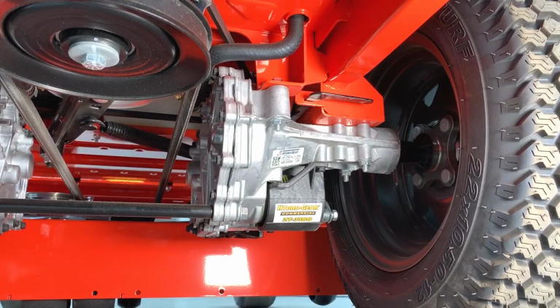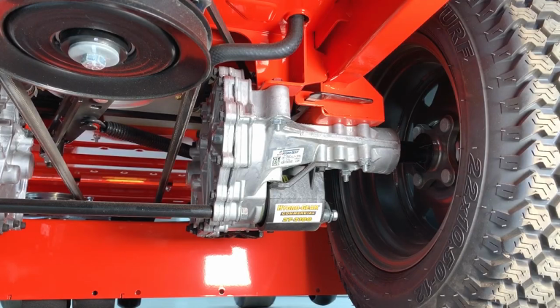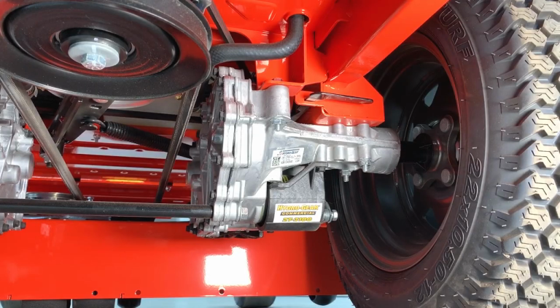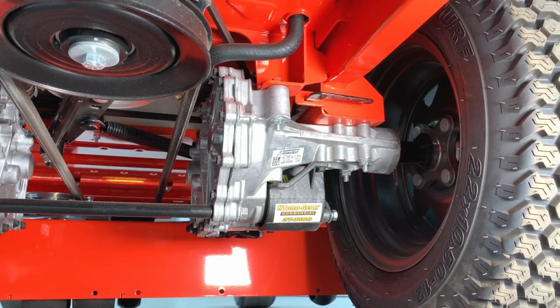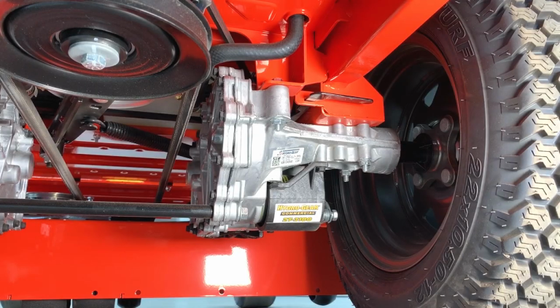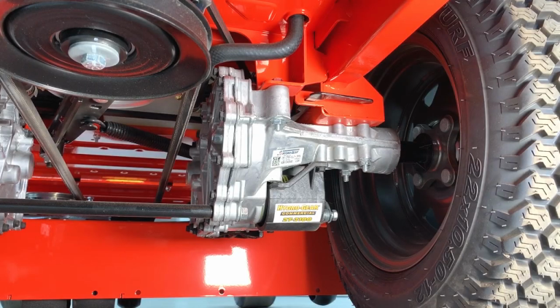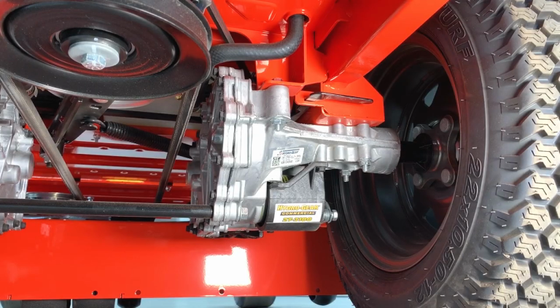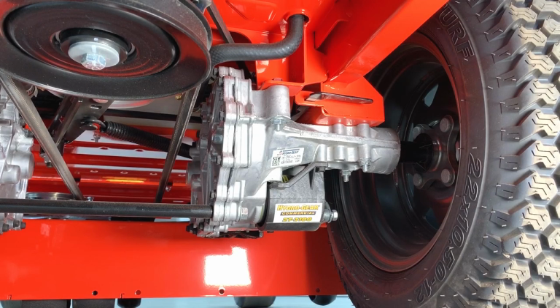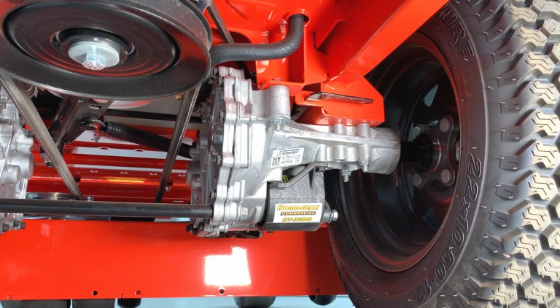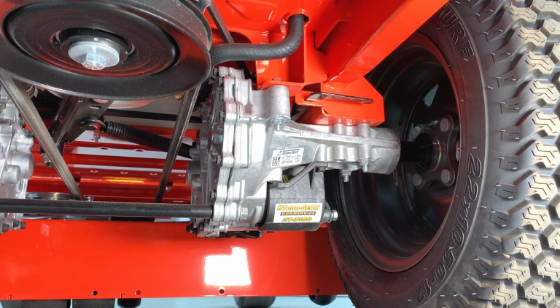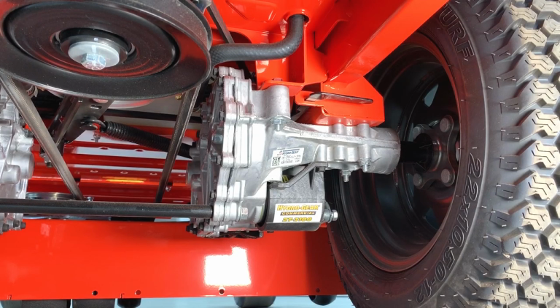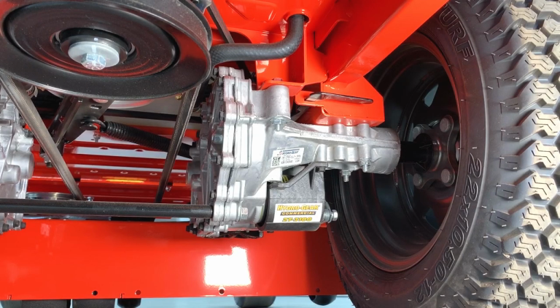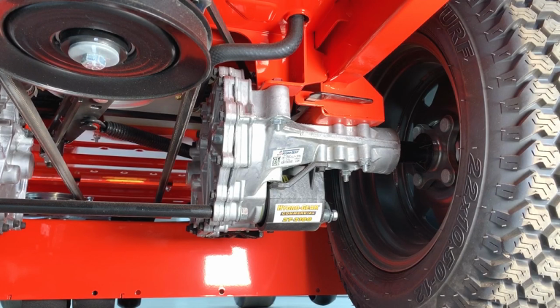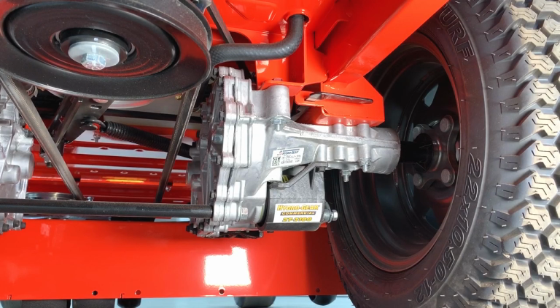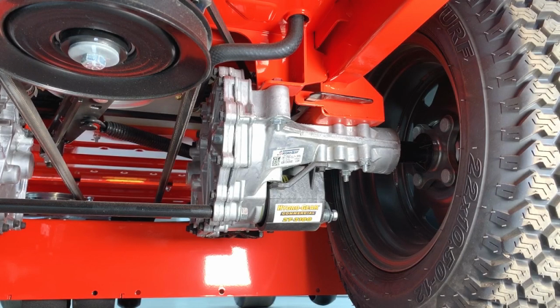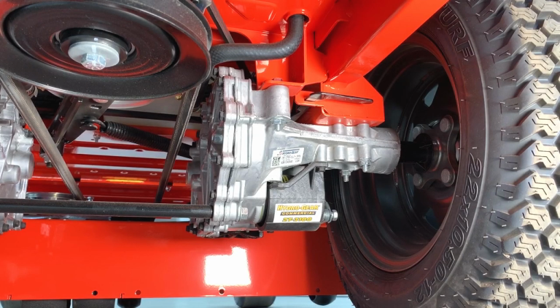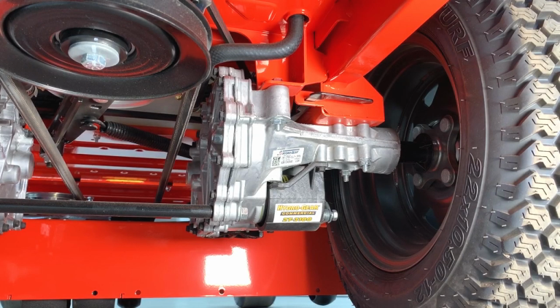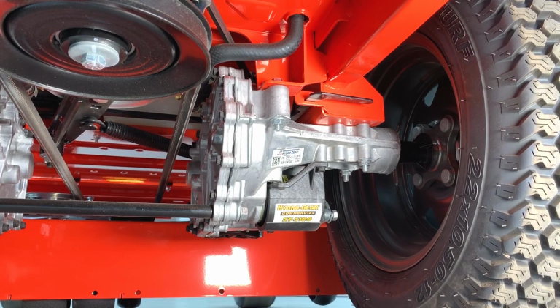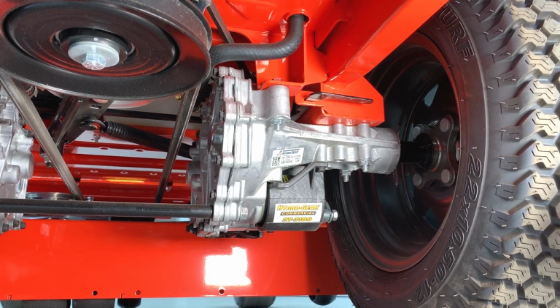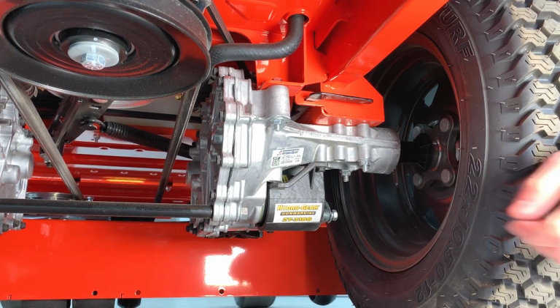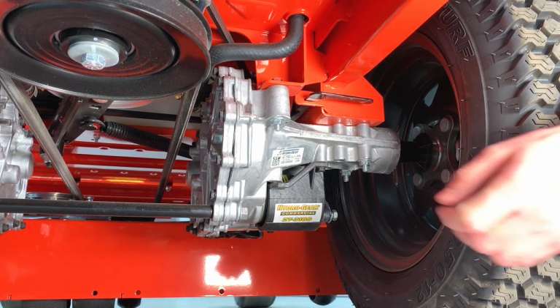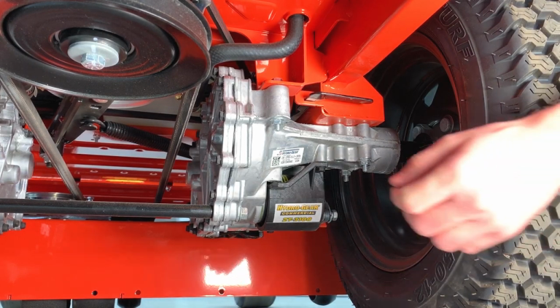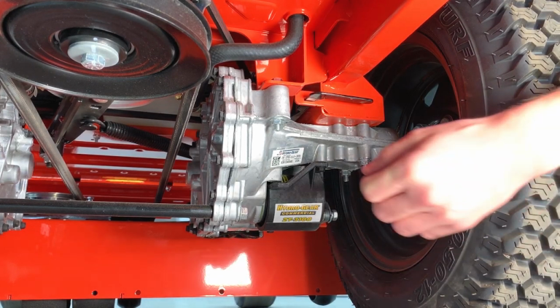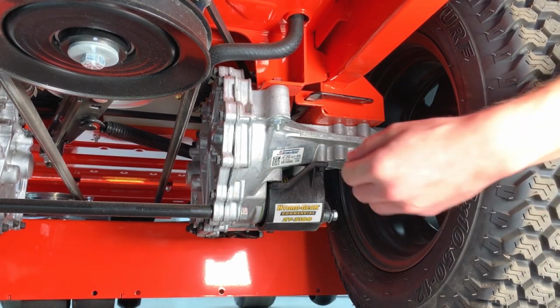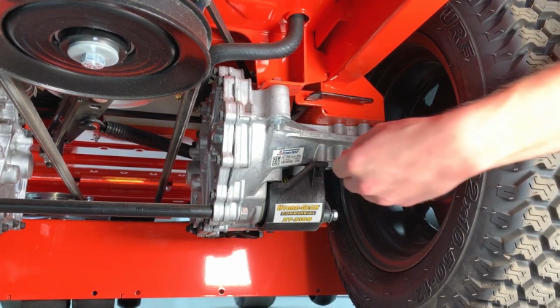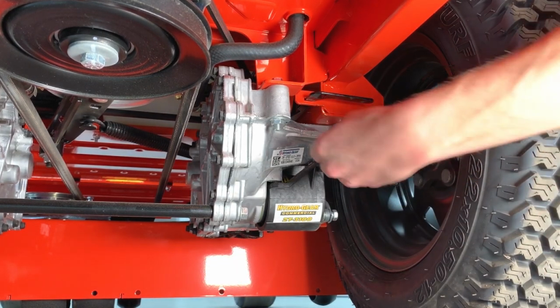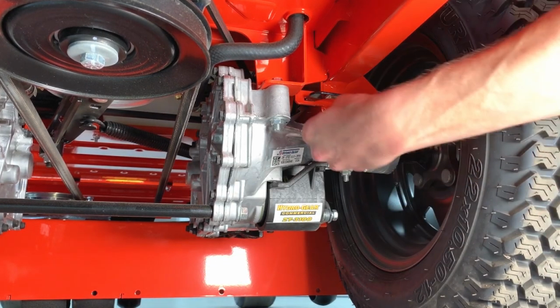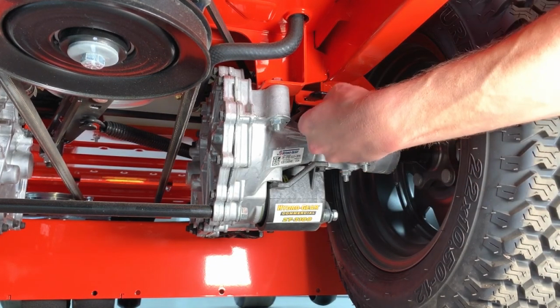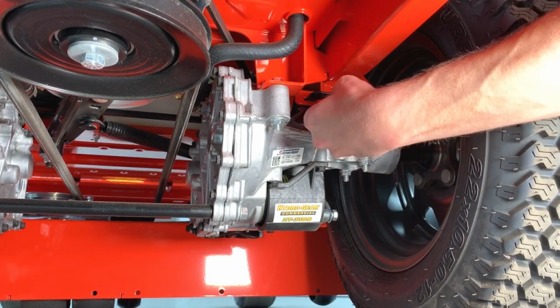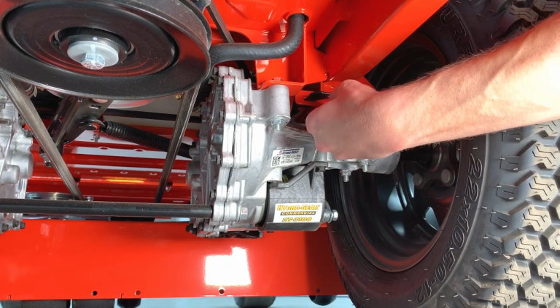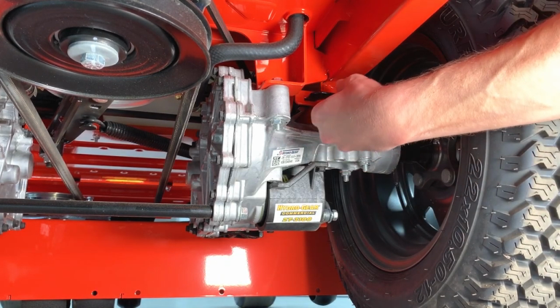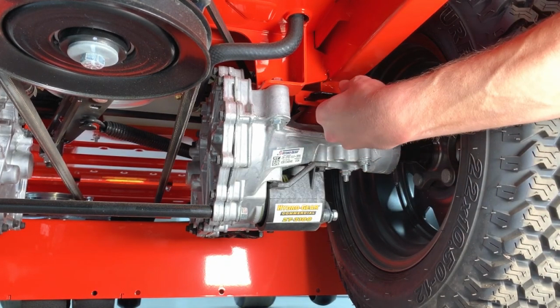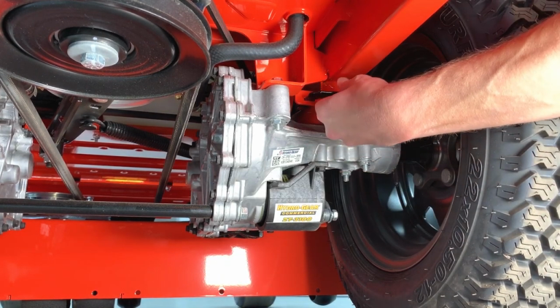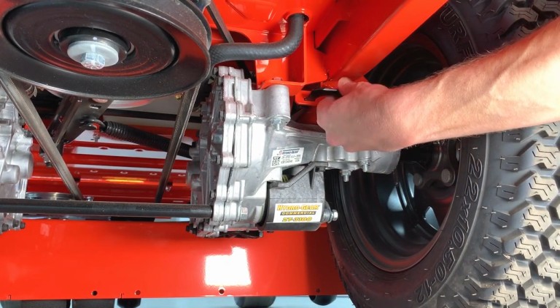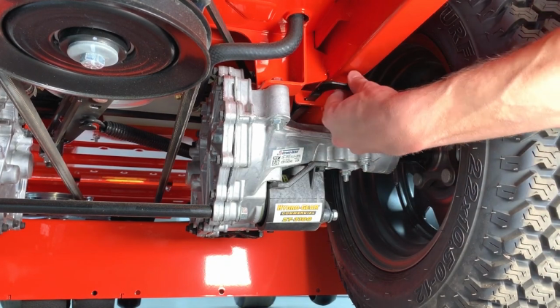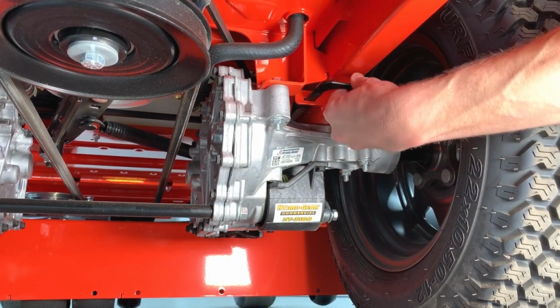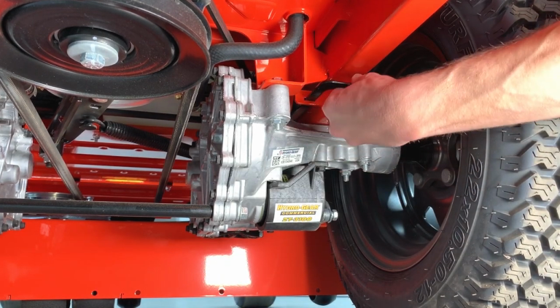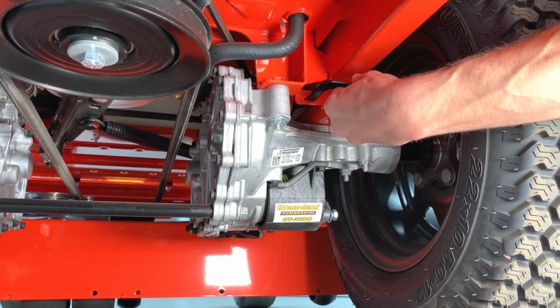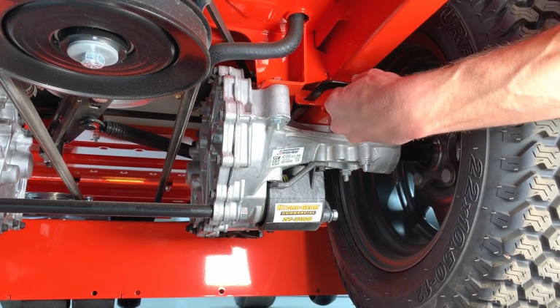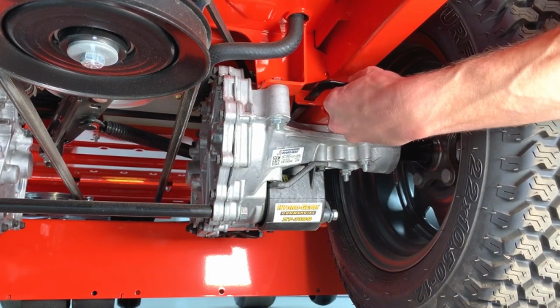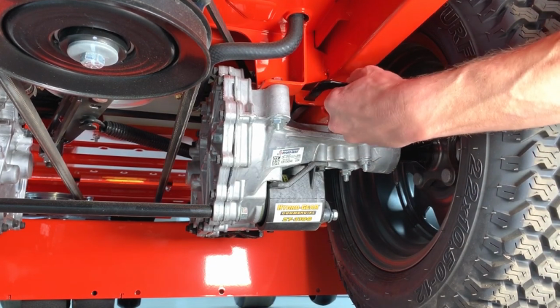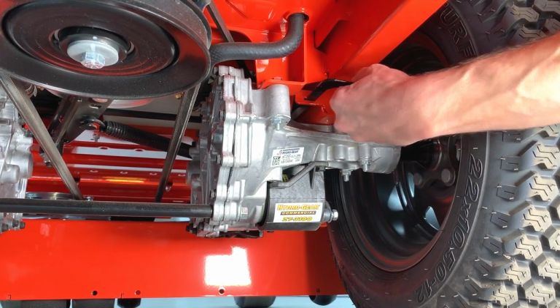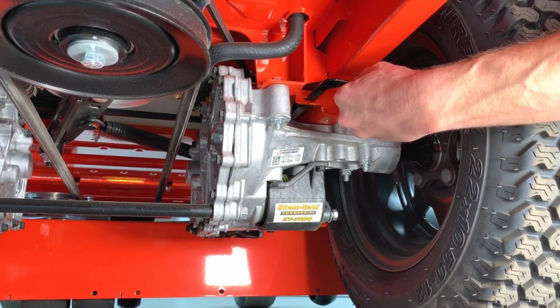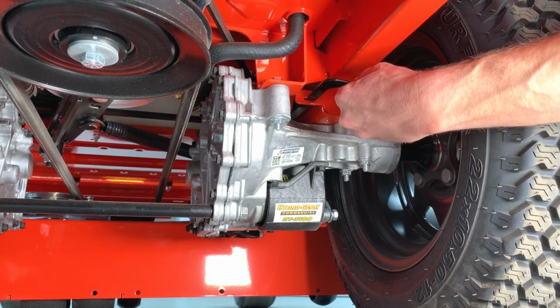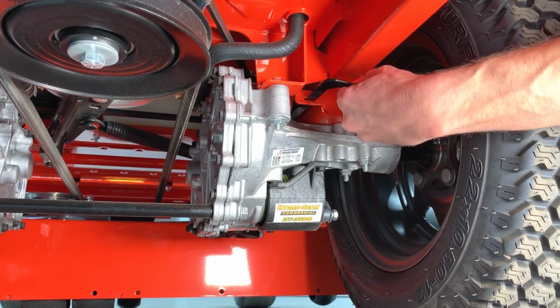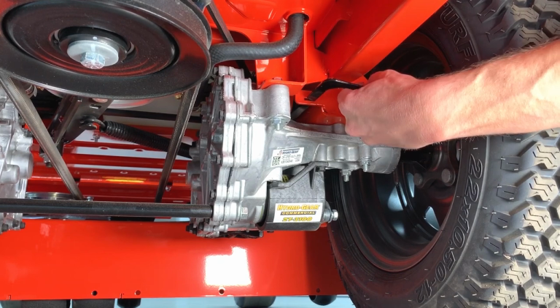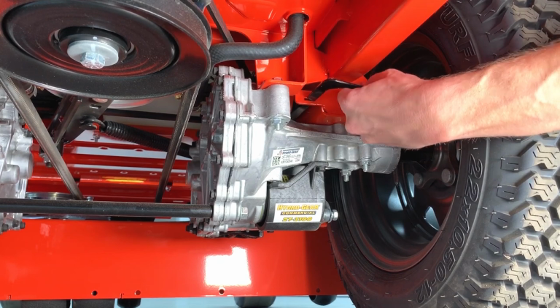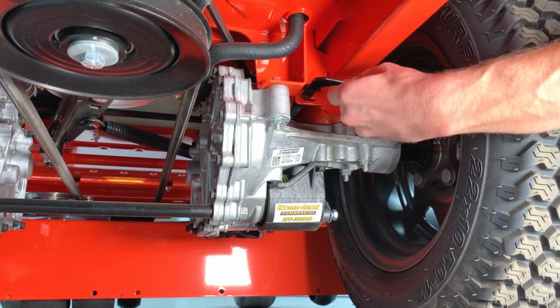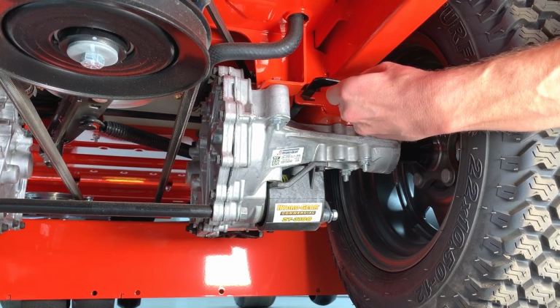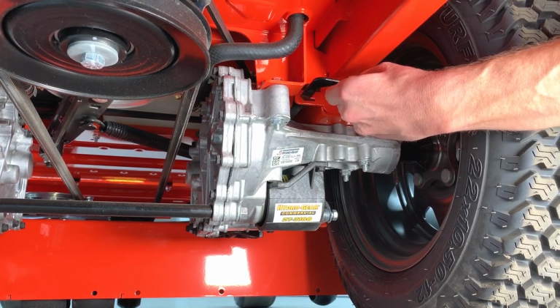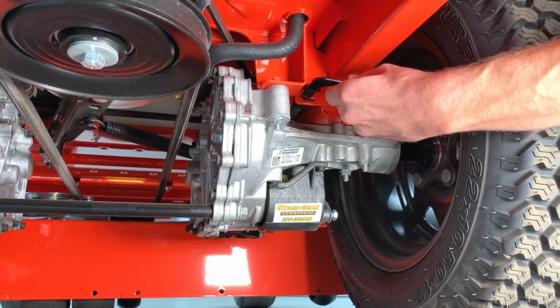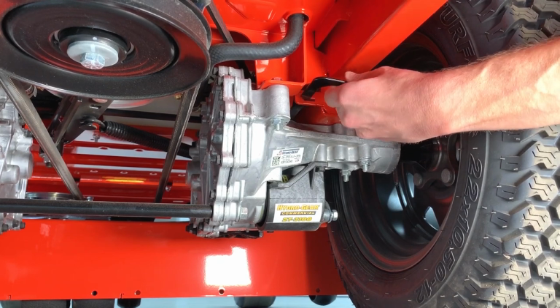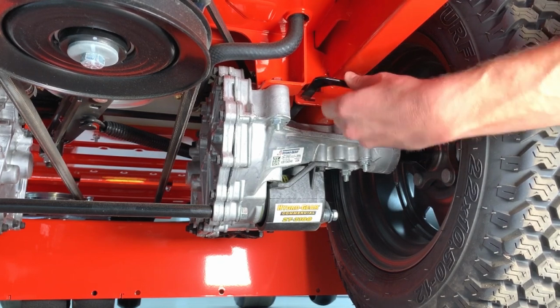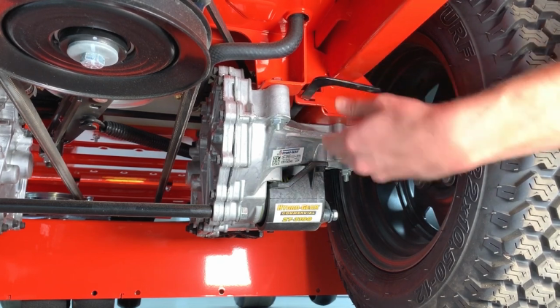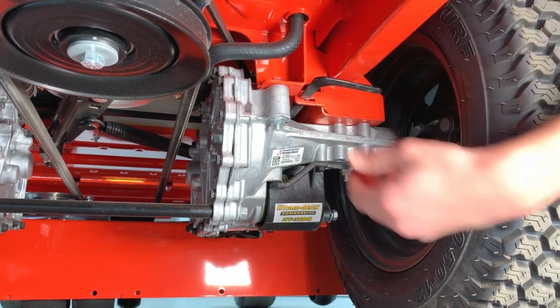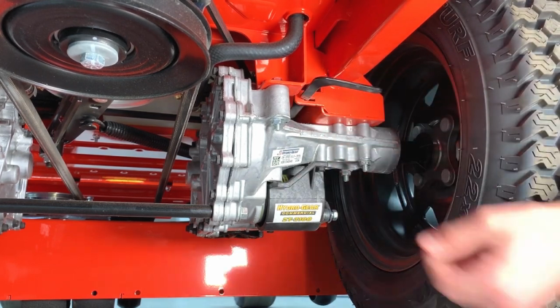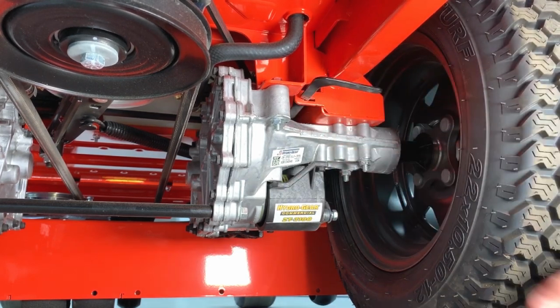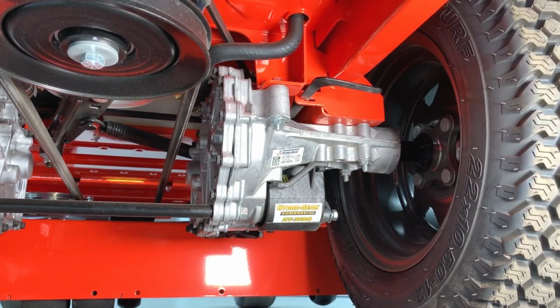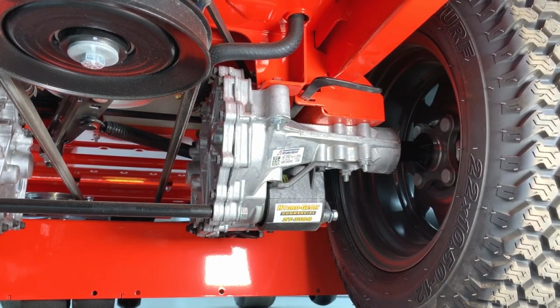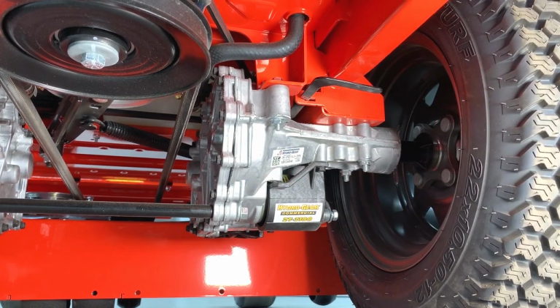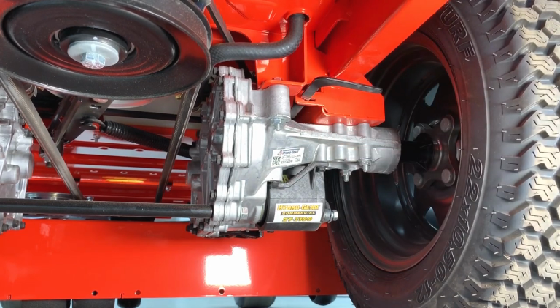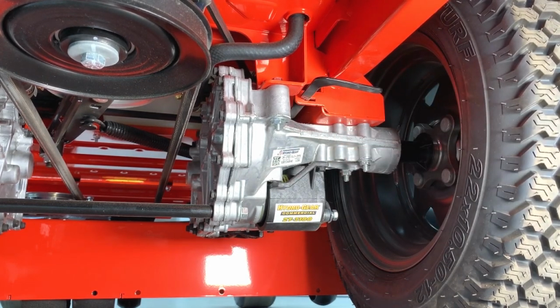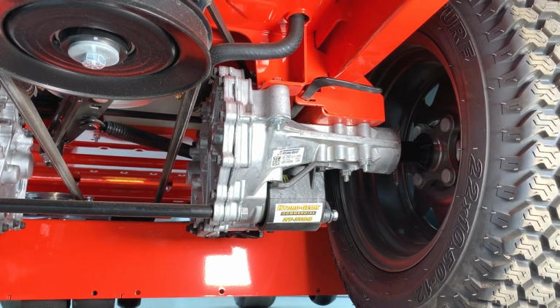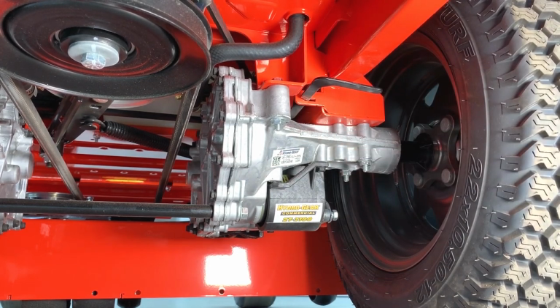Now do the same to the transaxle on the other side of the unit. Pull the lever out and move it inward slightly to lock it in place.